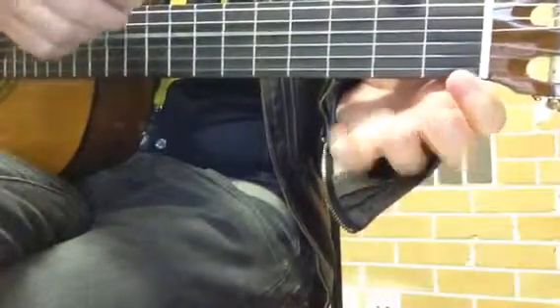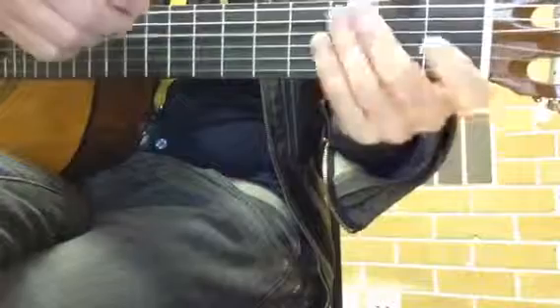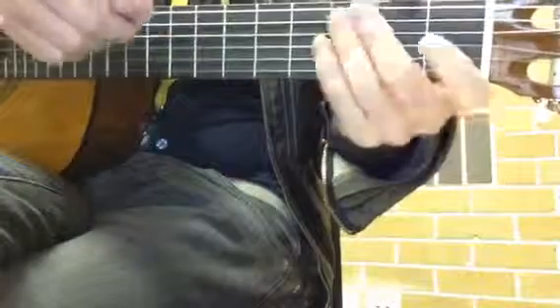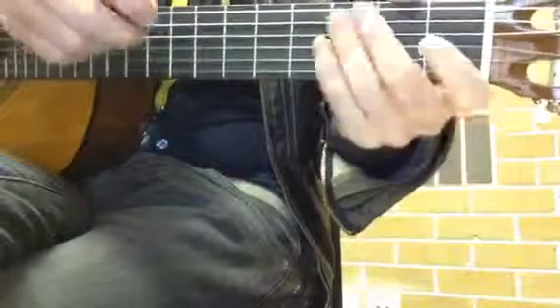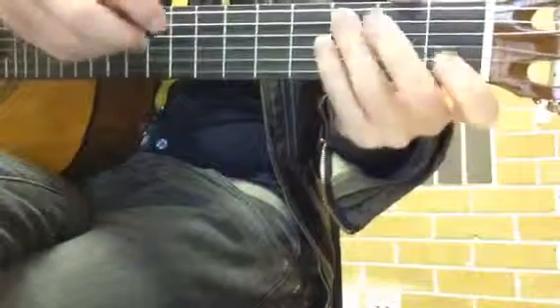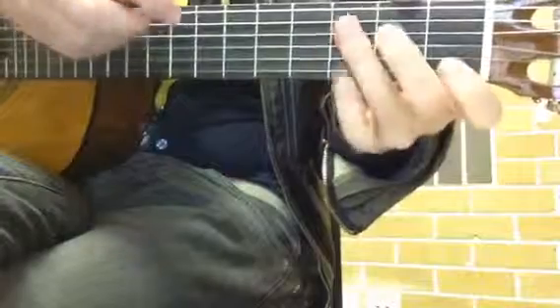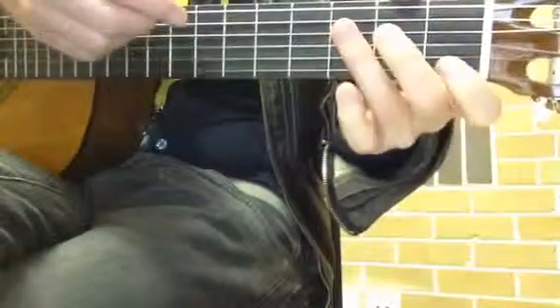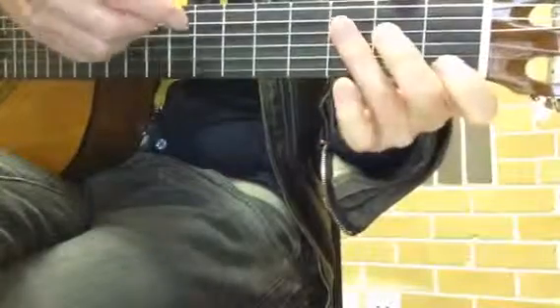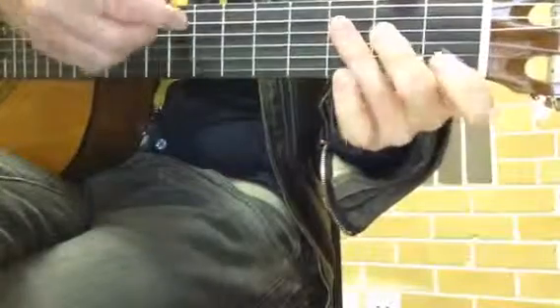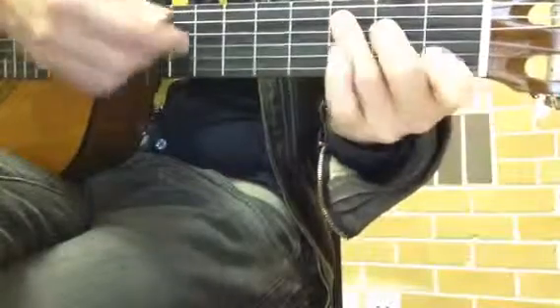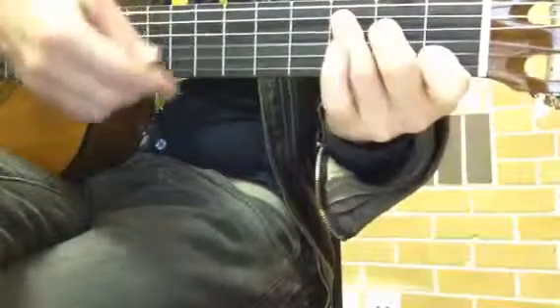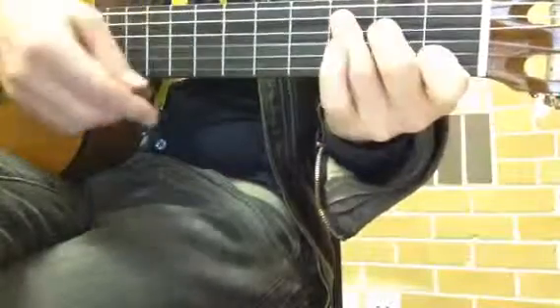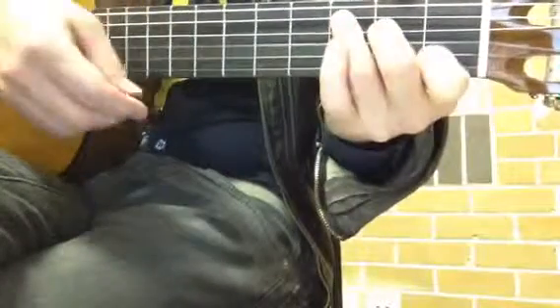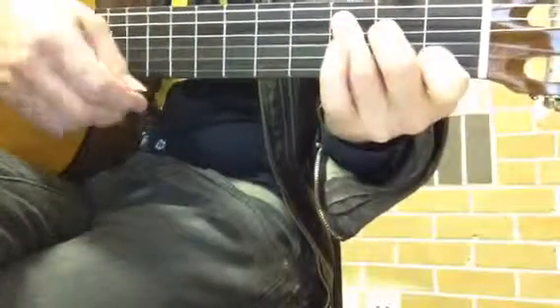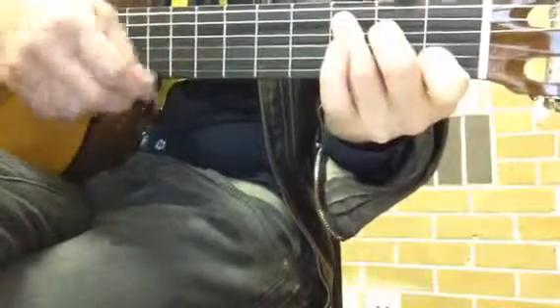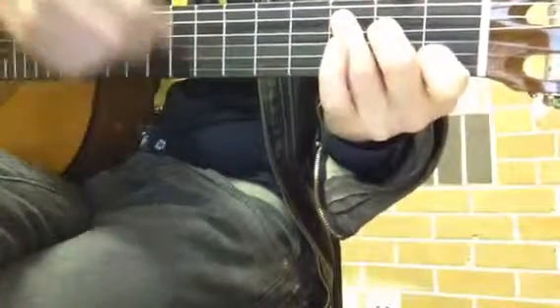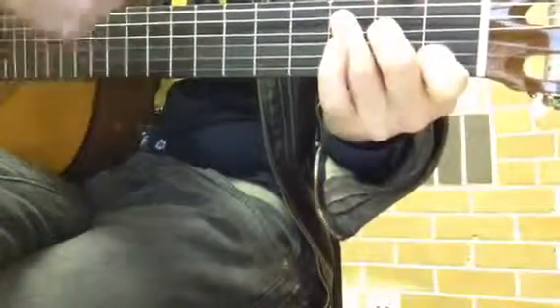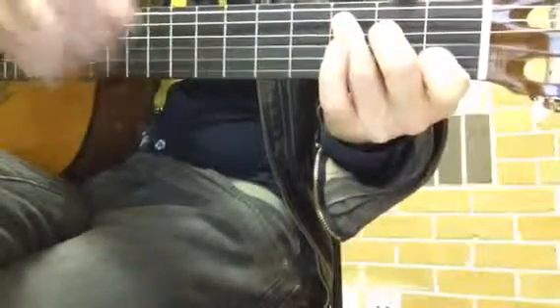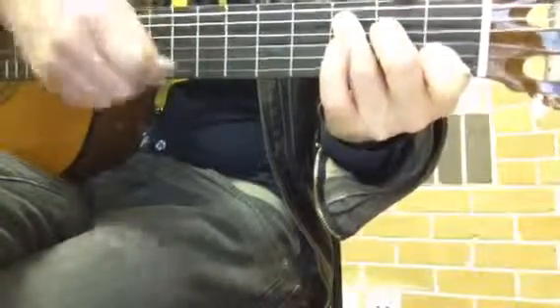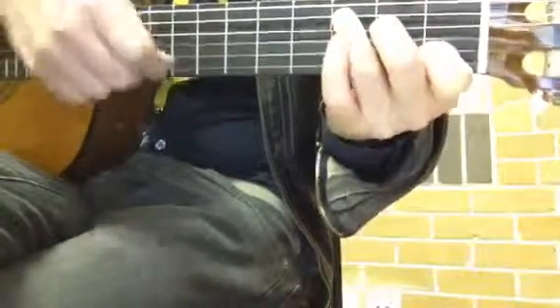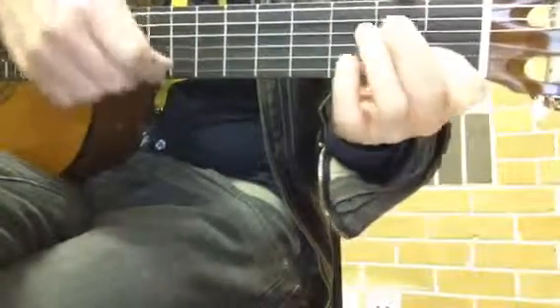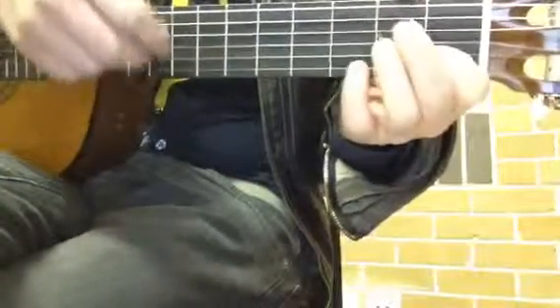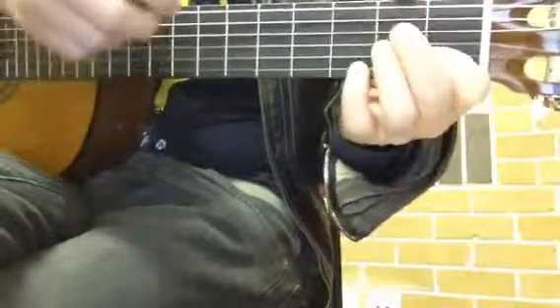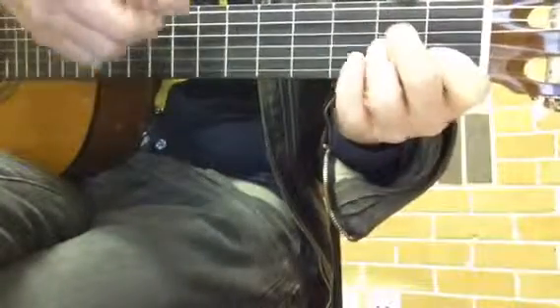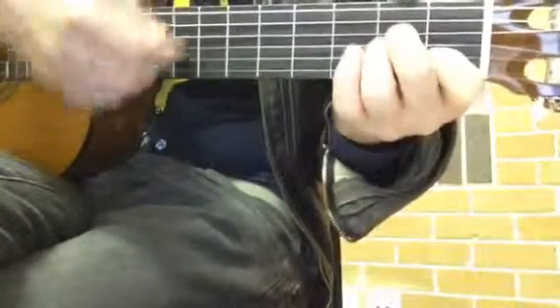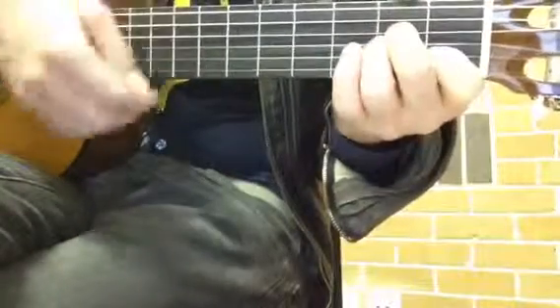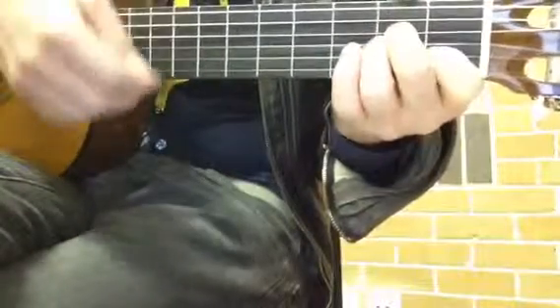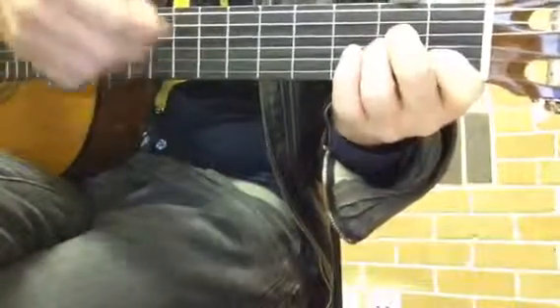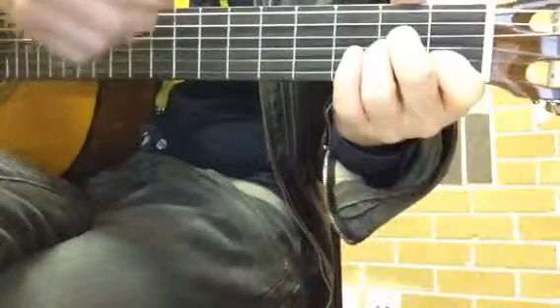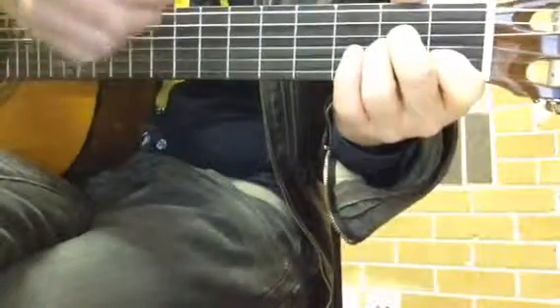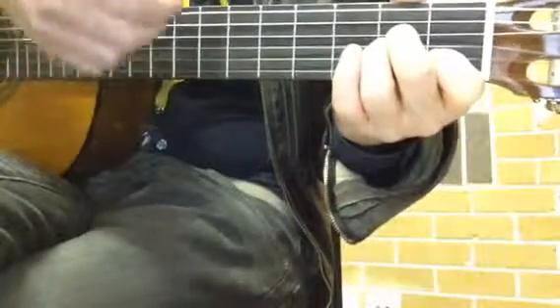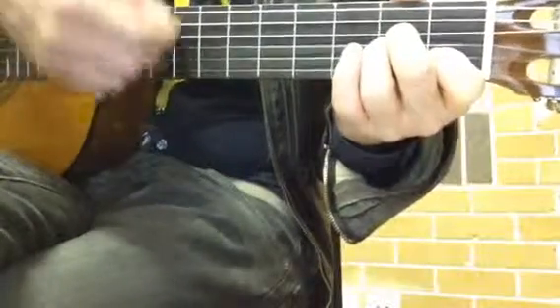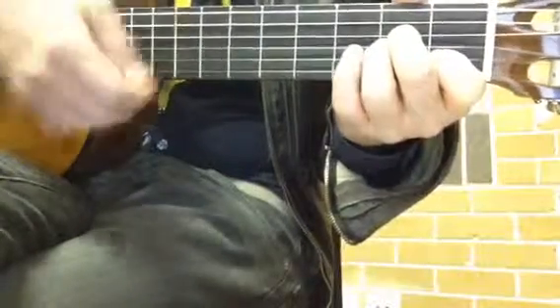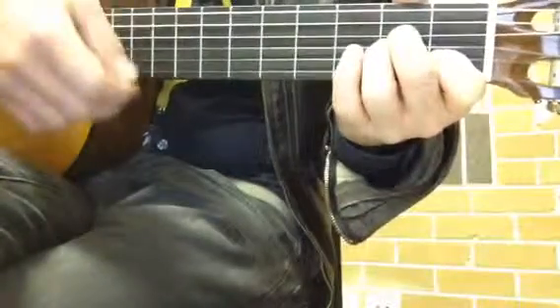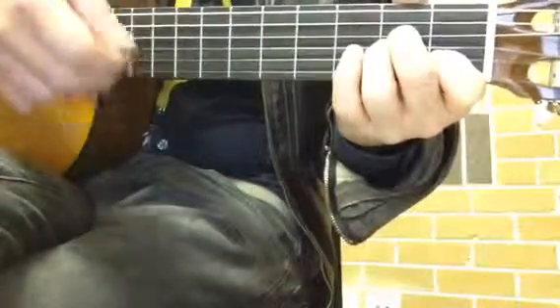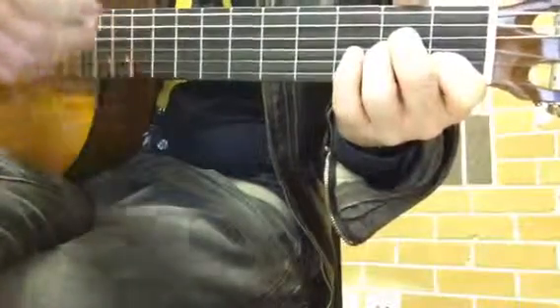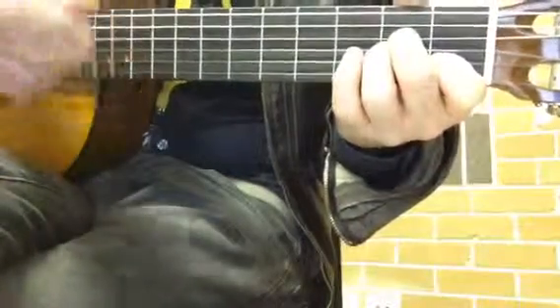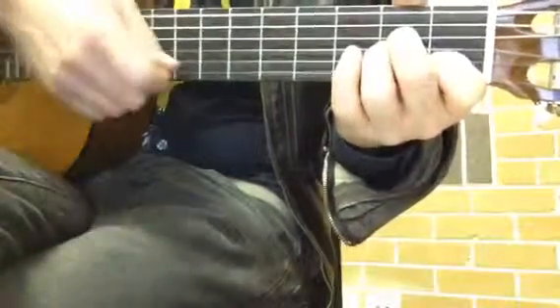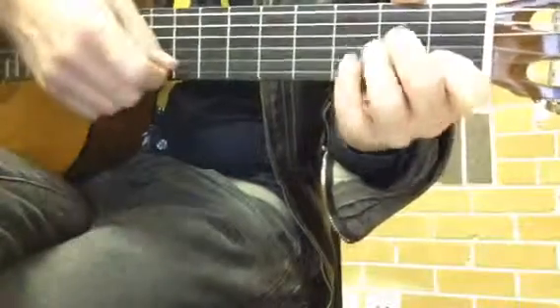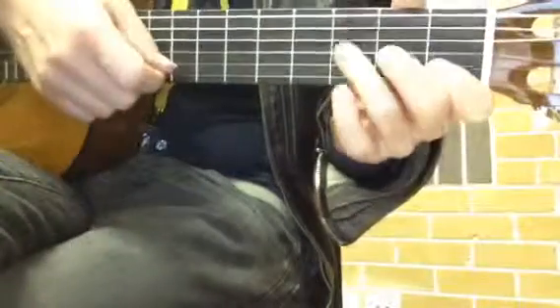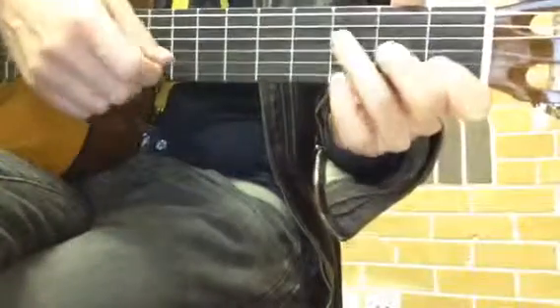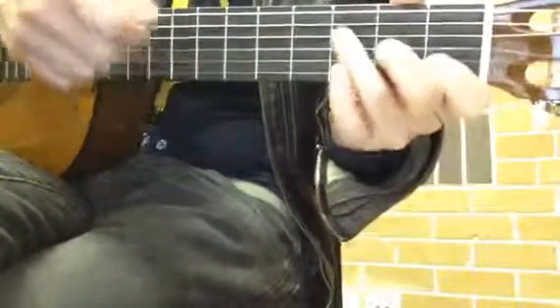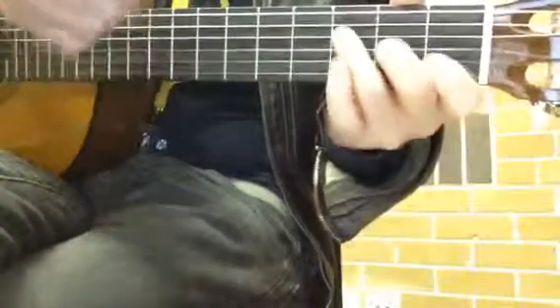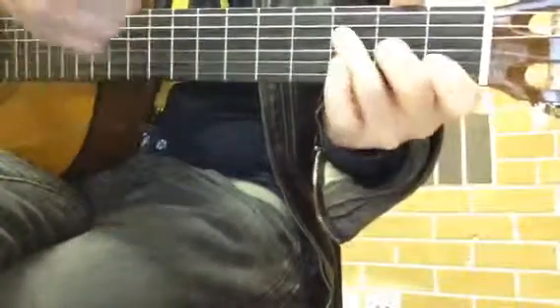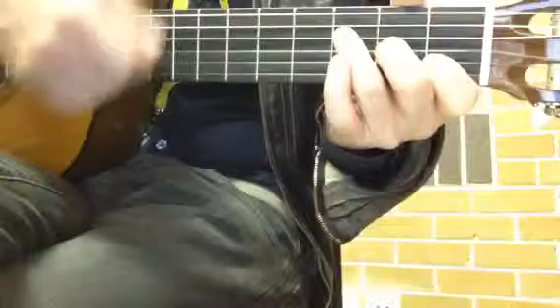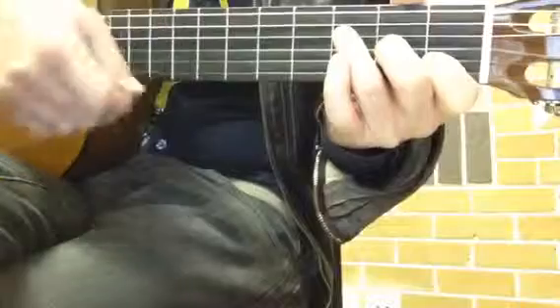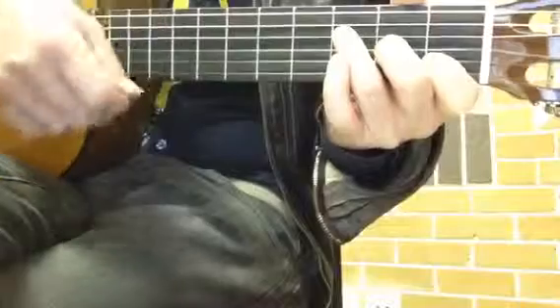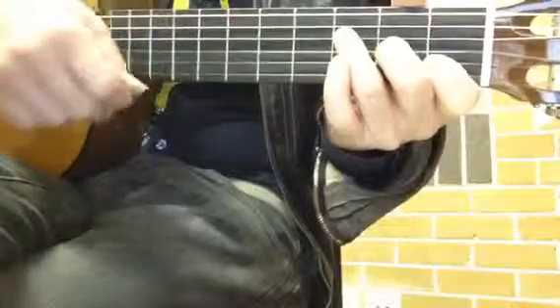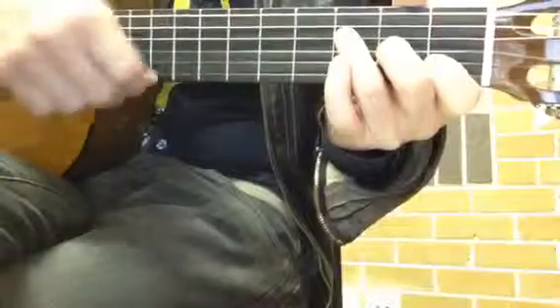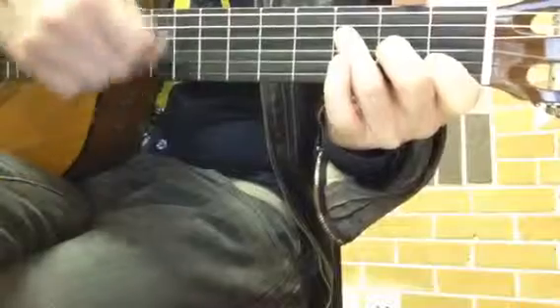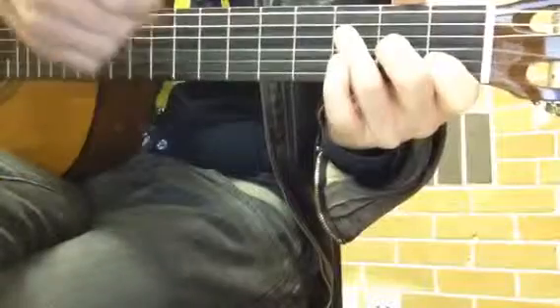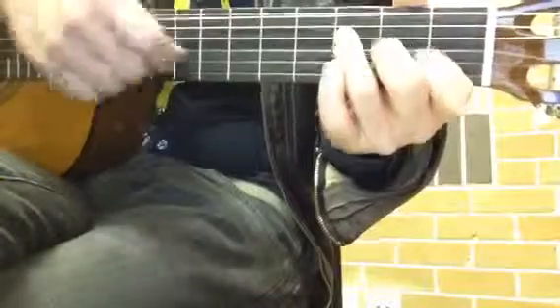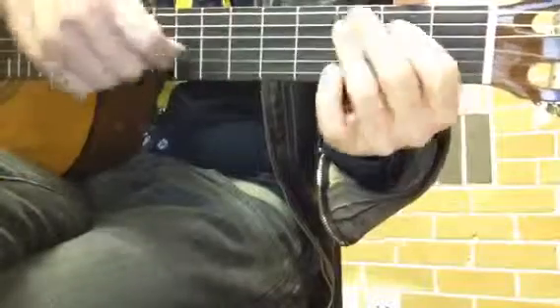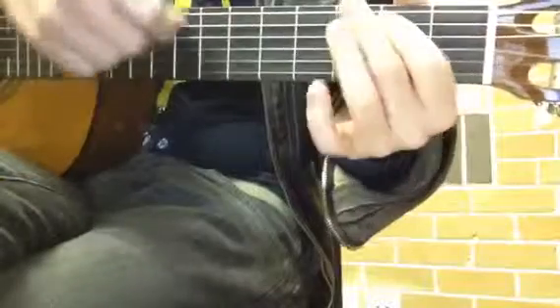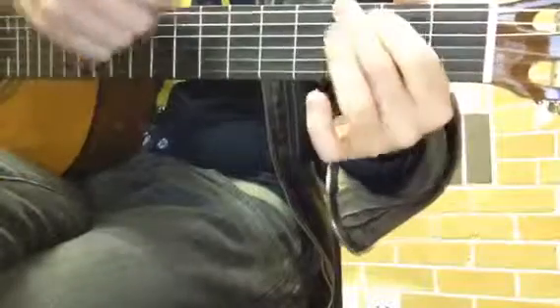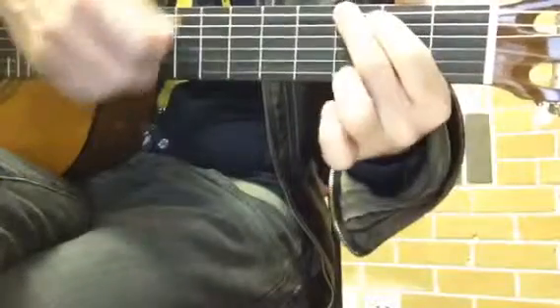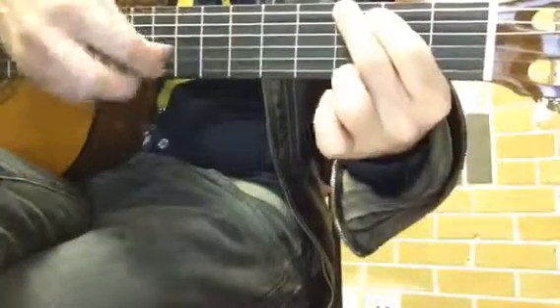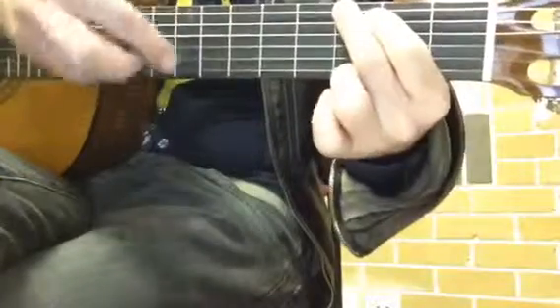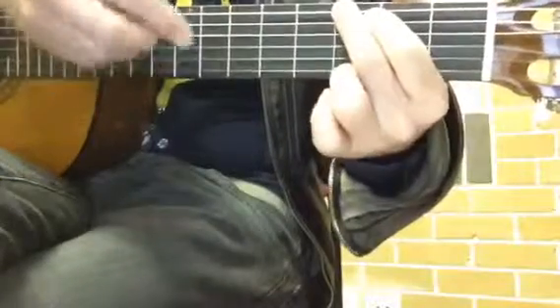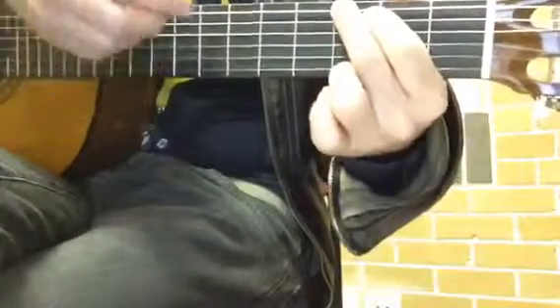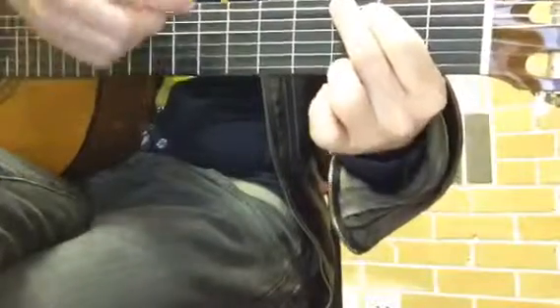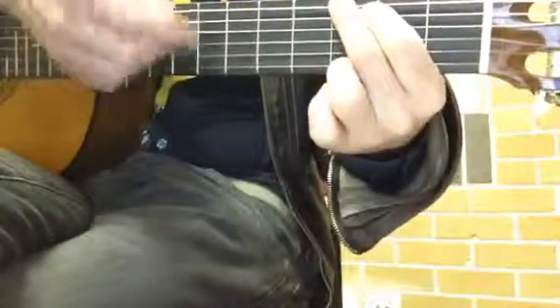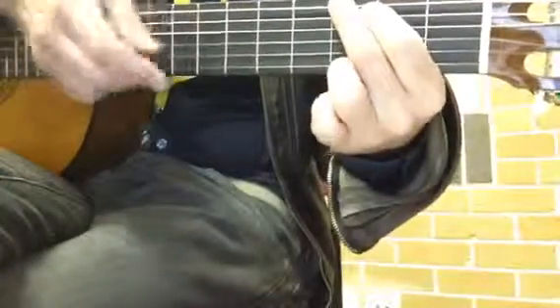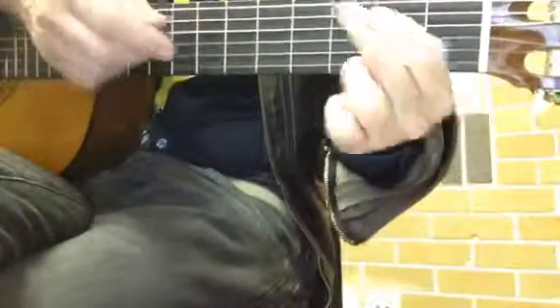So do it again: C — down, up, hit — A minor — down, down, hit — F — down, up, hit — G — down, down.